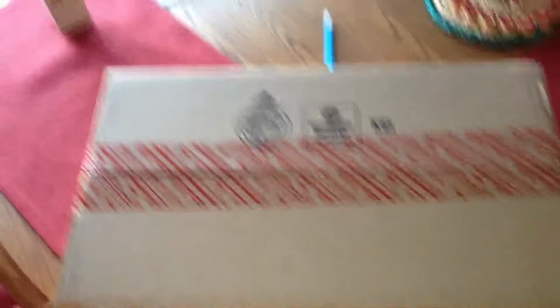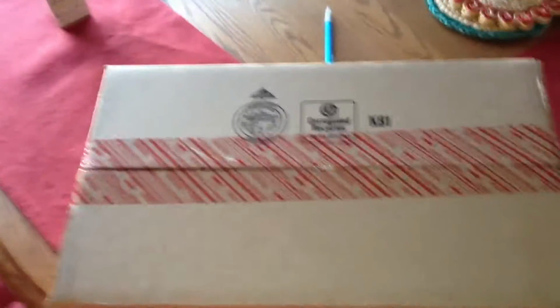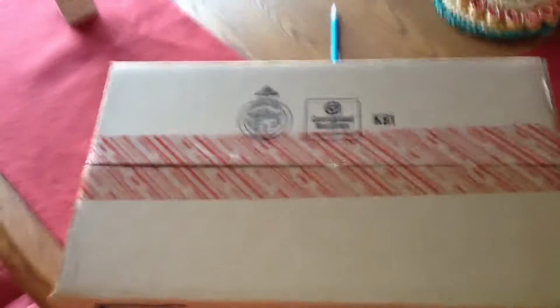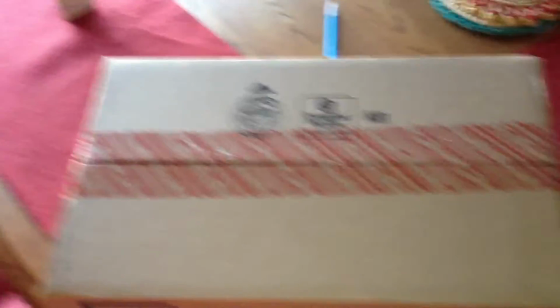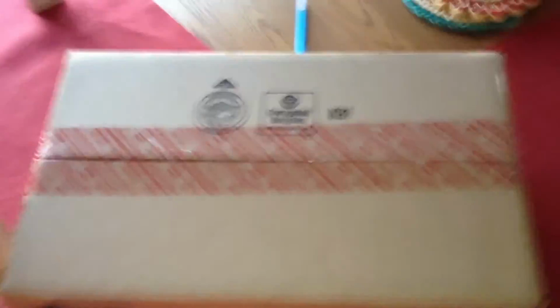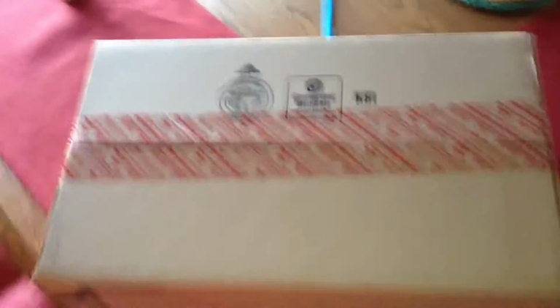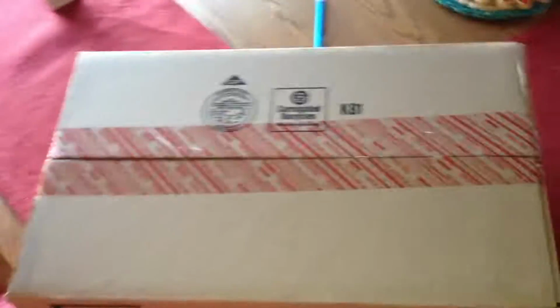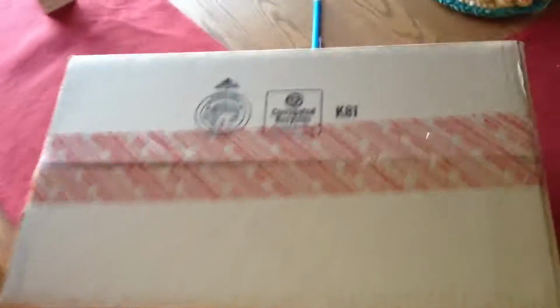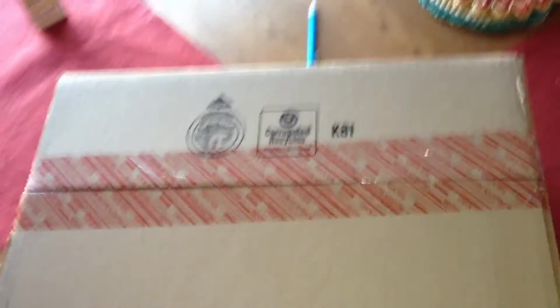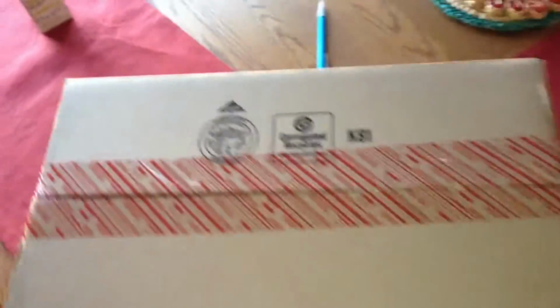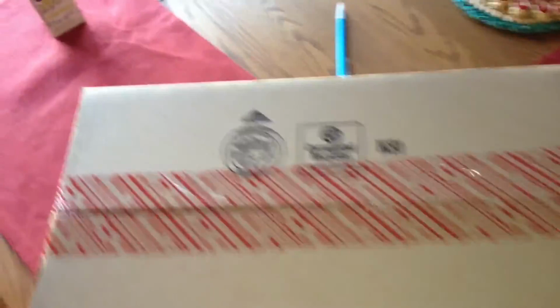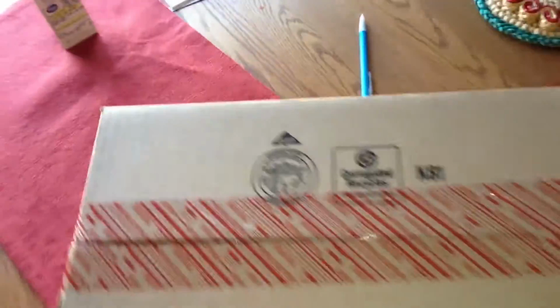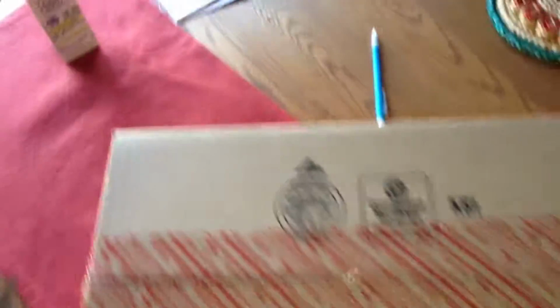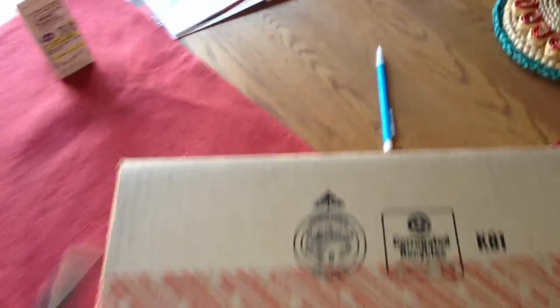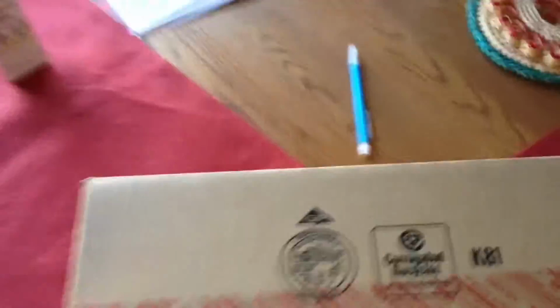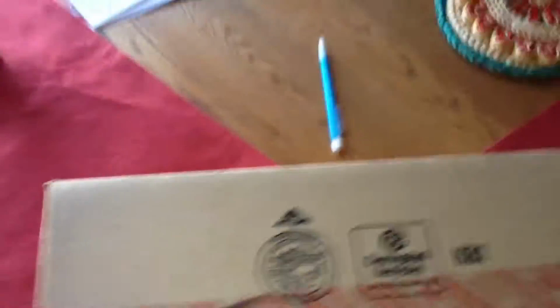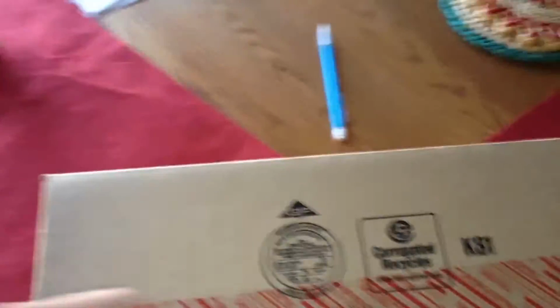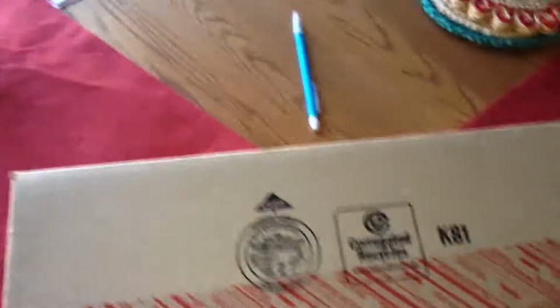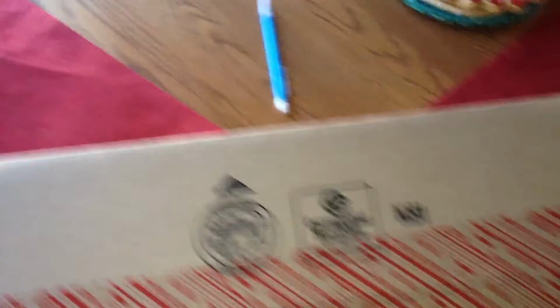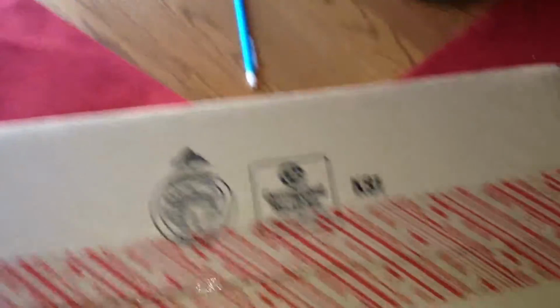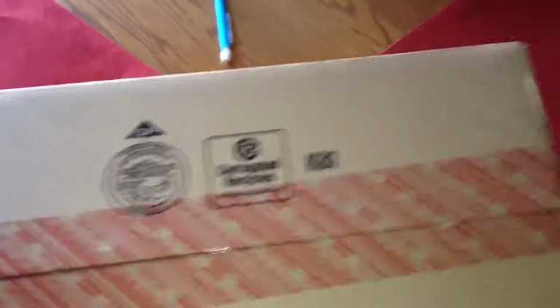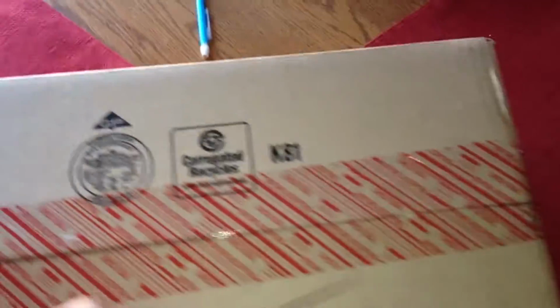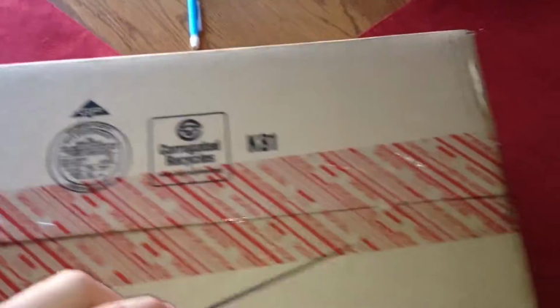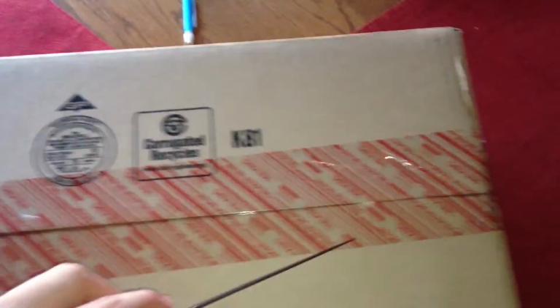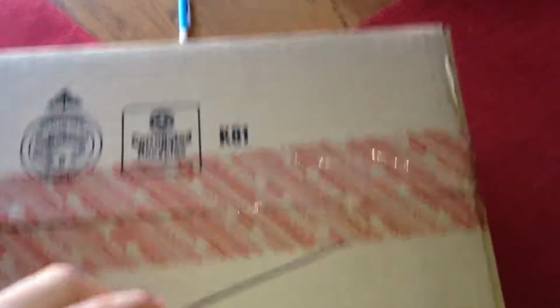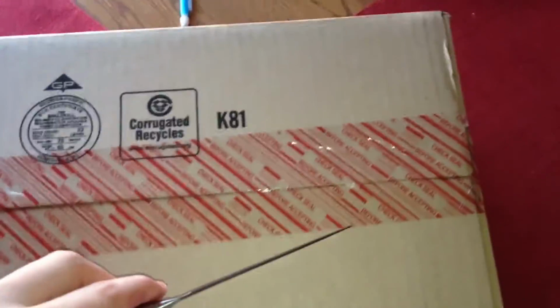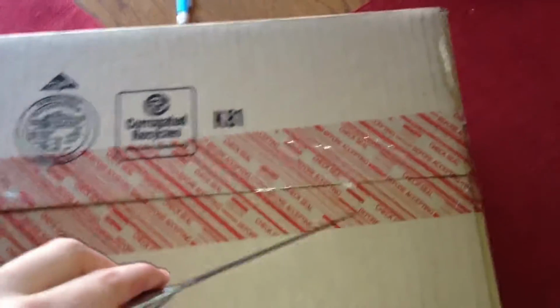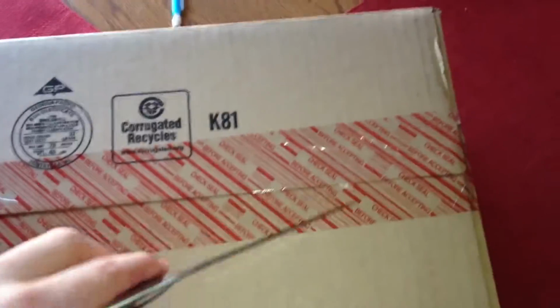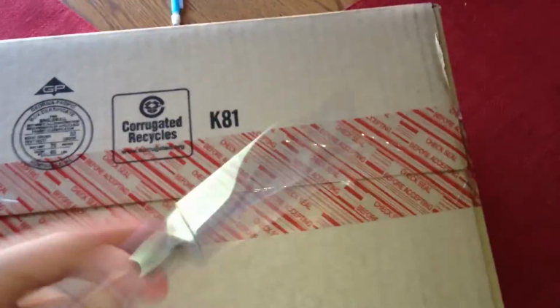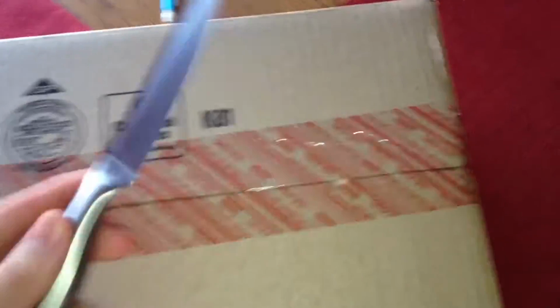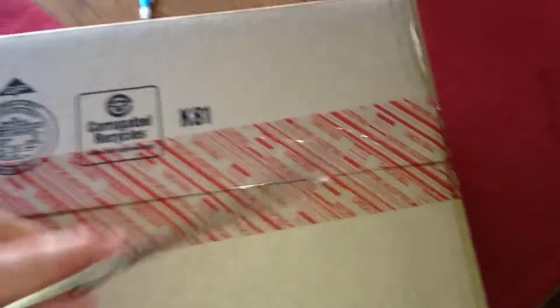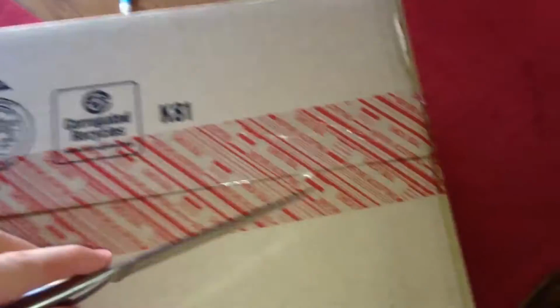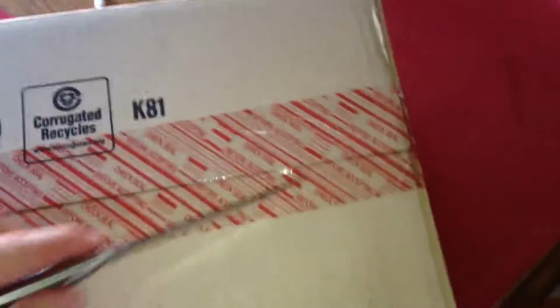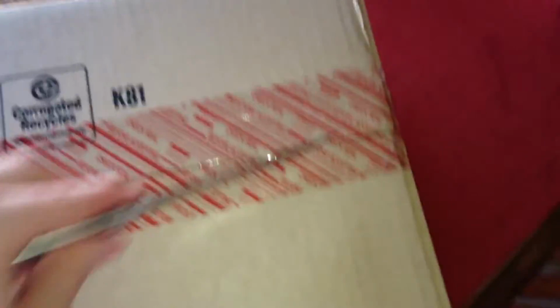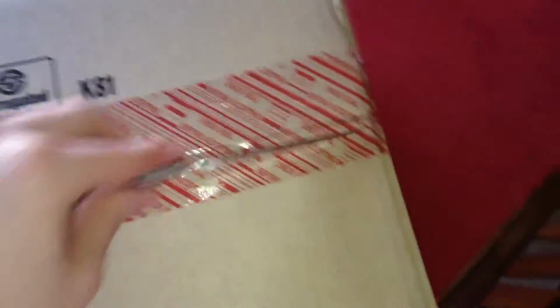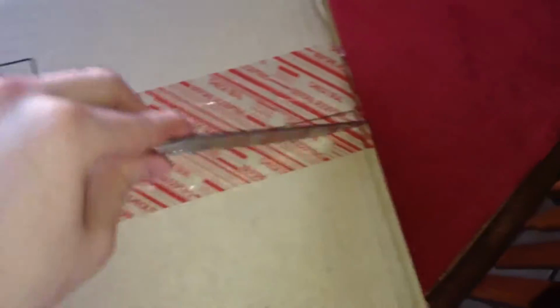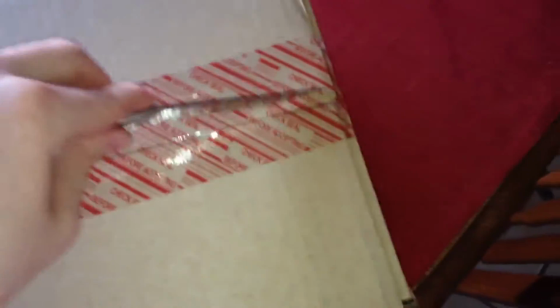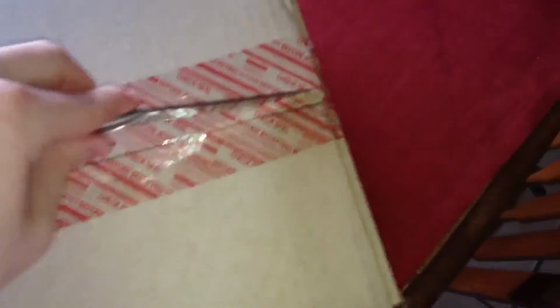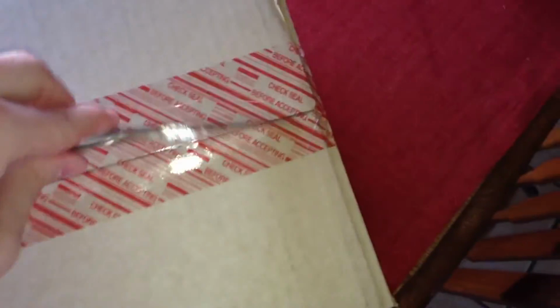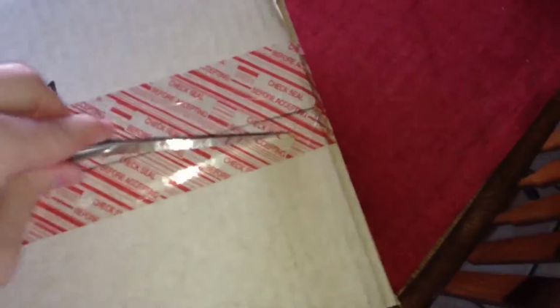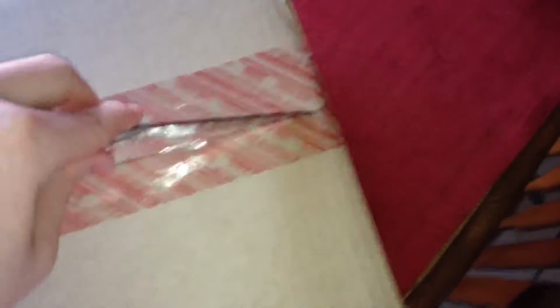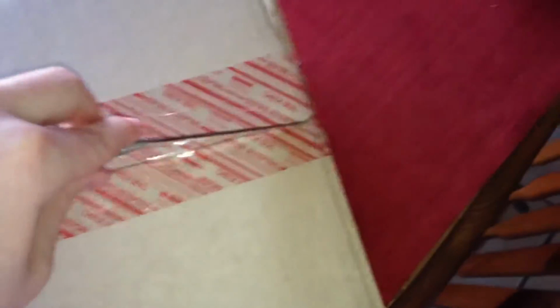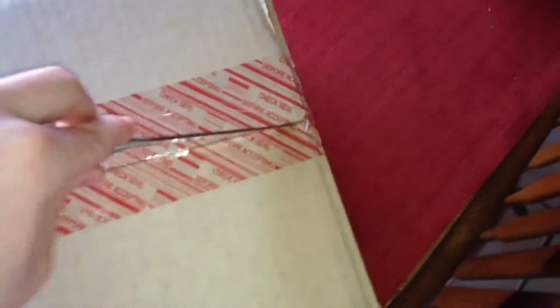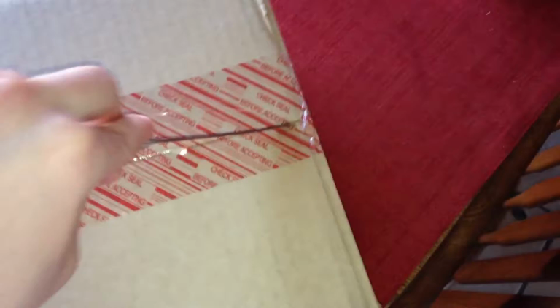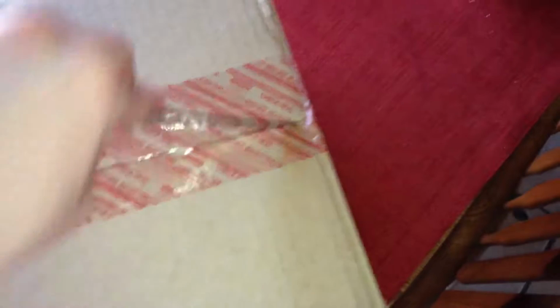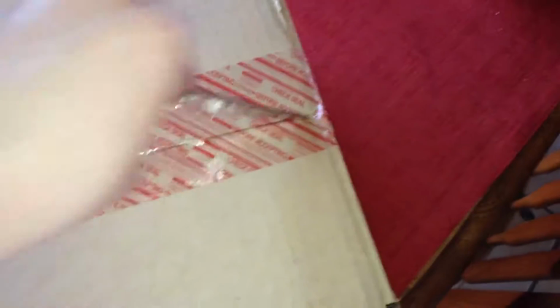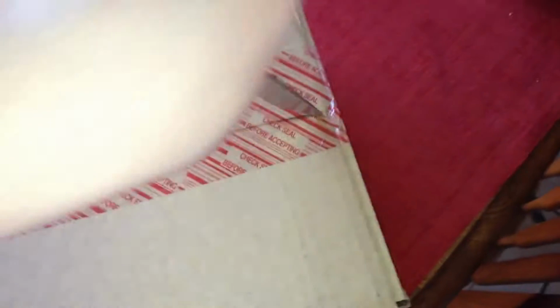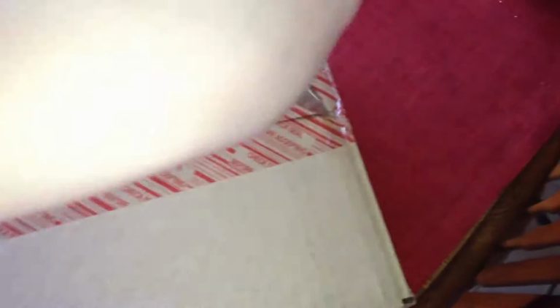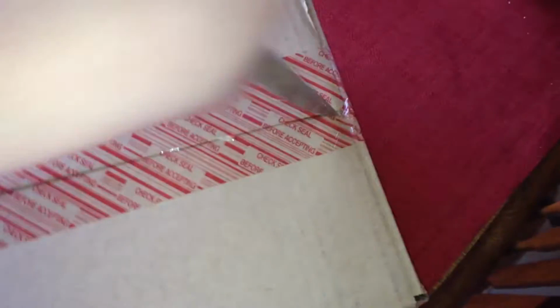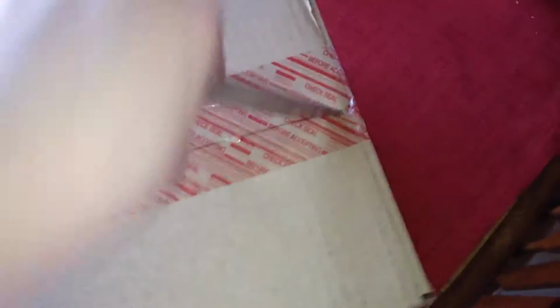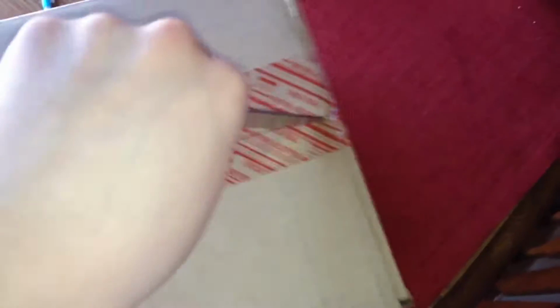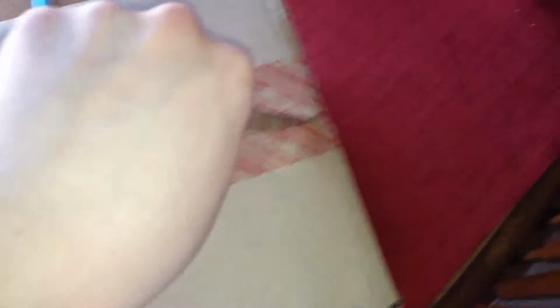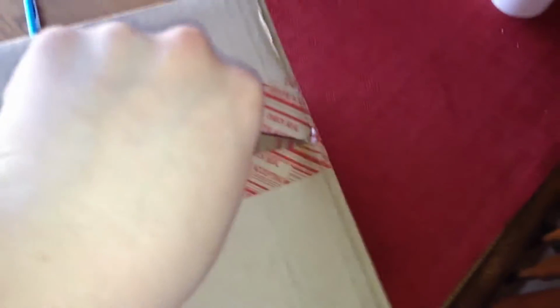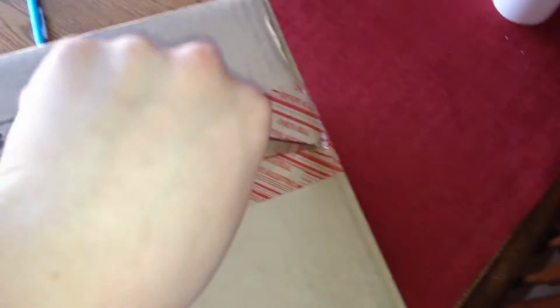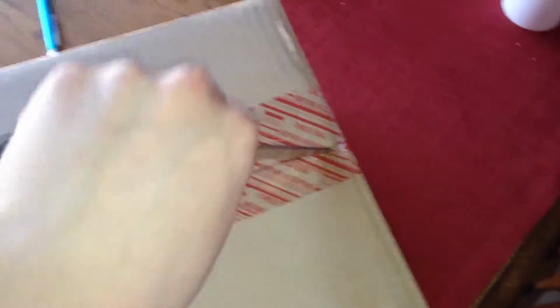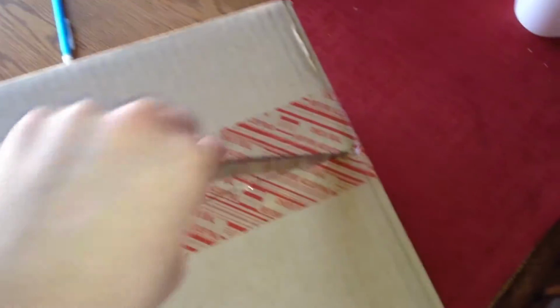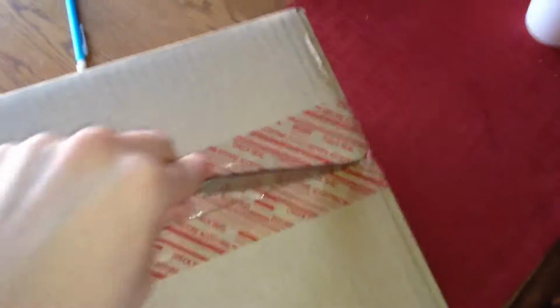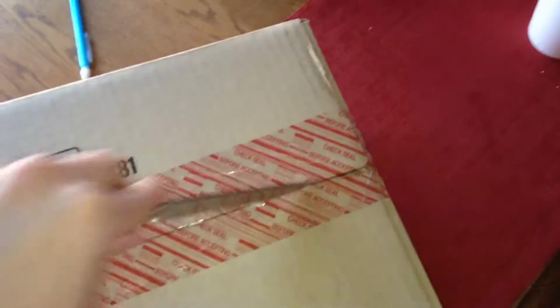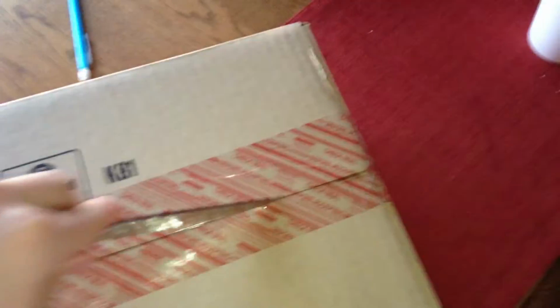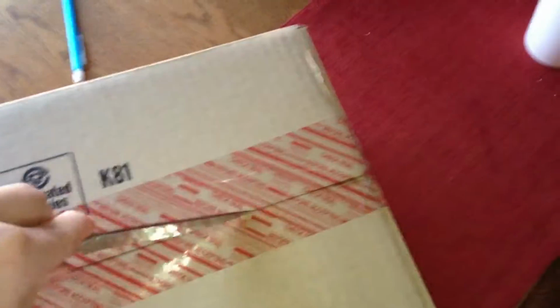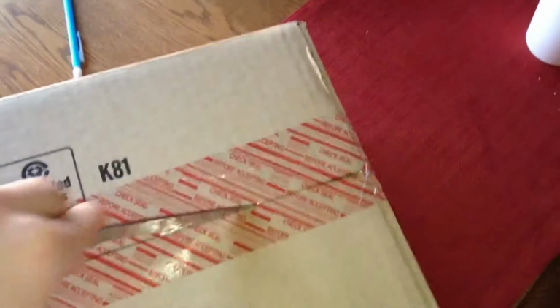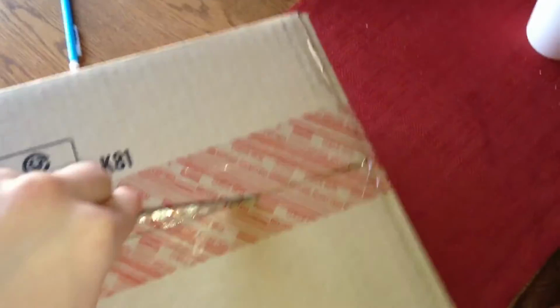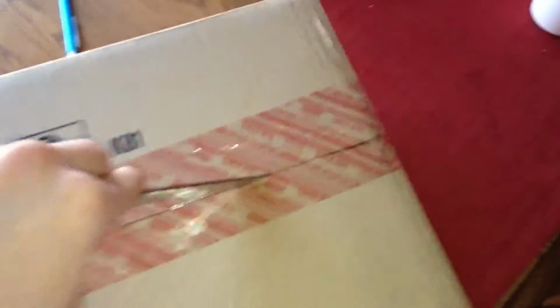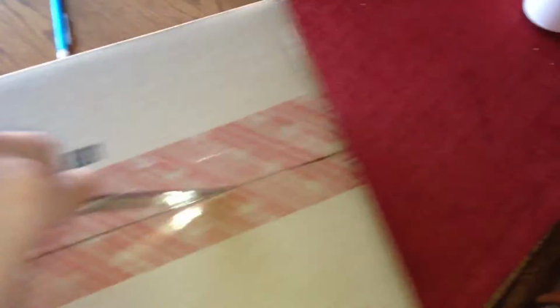Alright guys, what up? Got an unboxing from Nike. So let's see if I can do this one hand. I always fail with this.